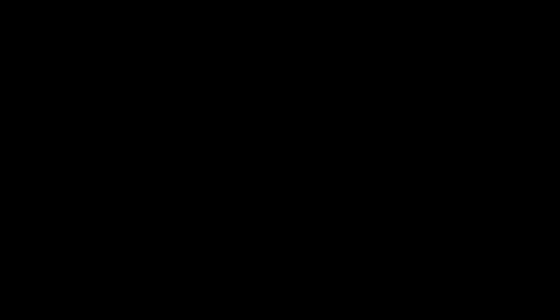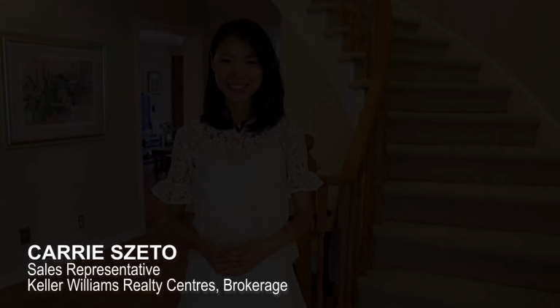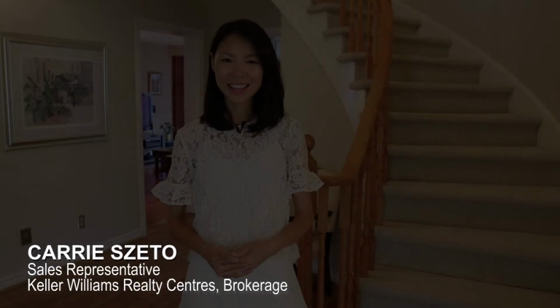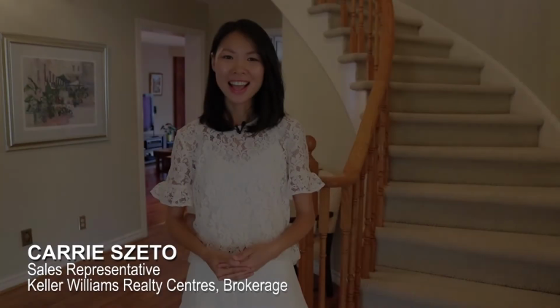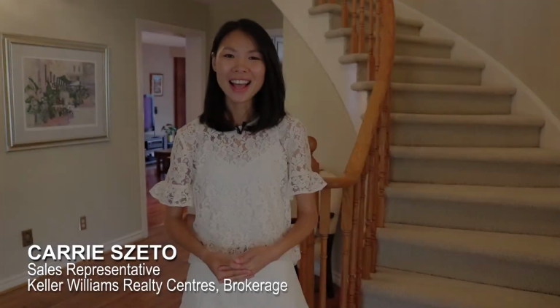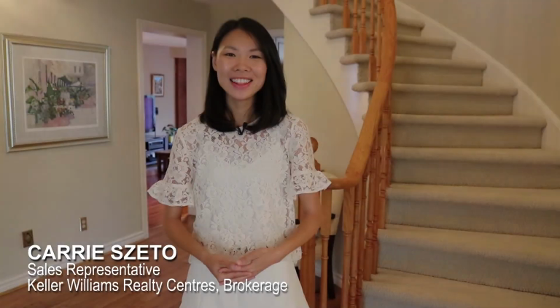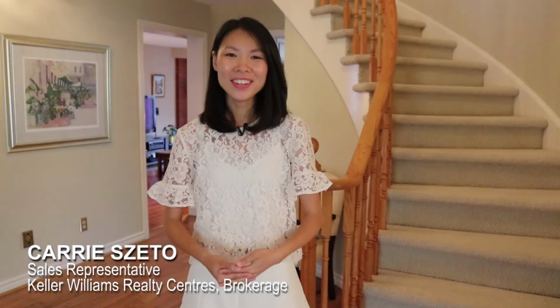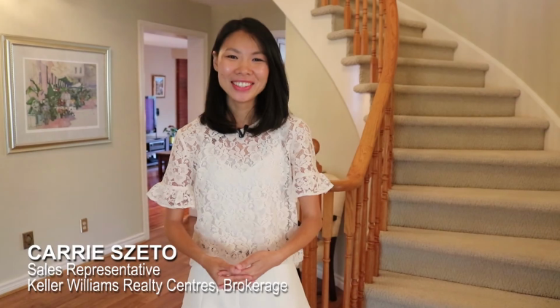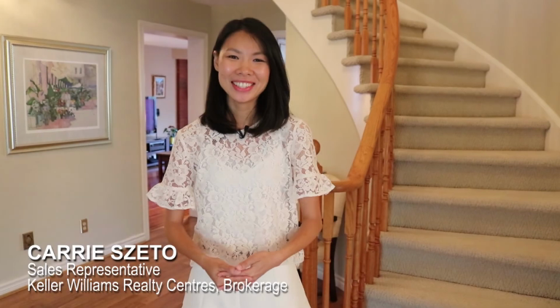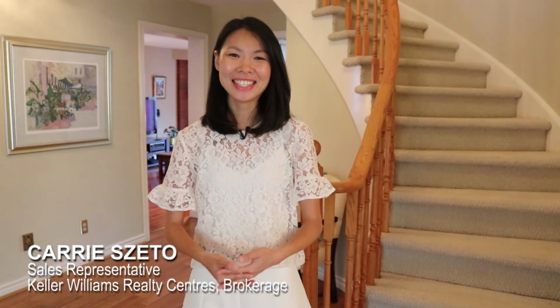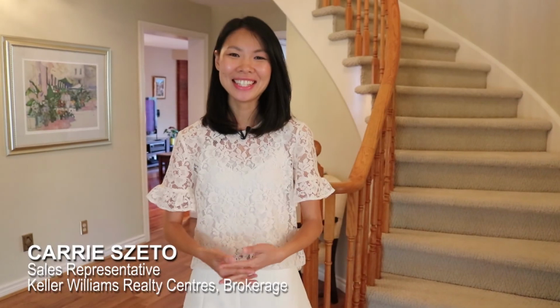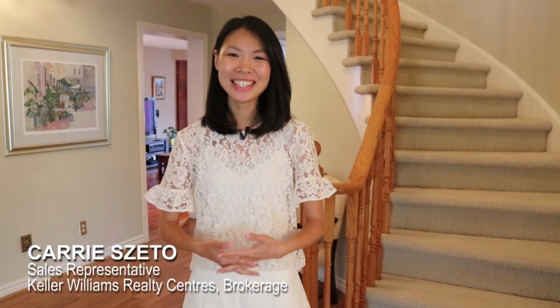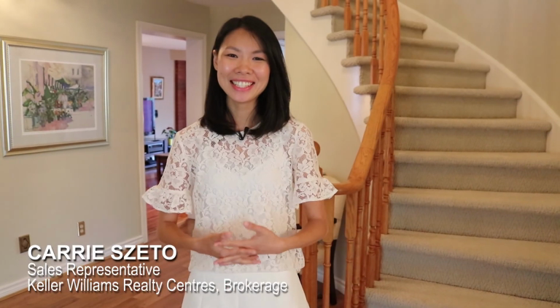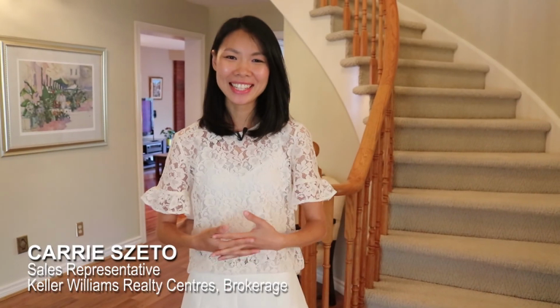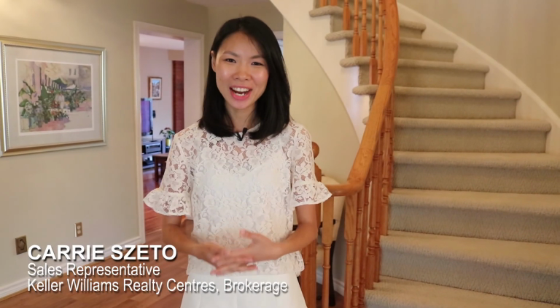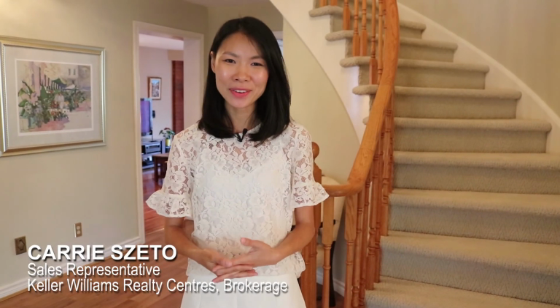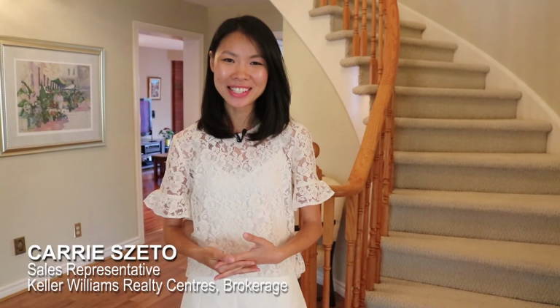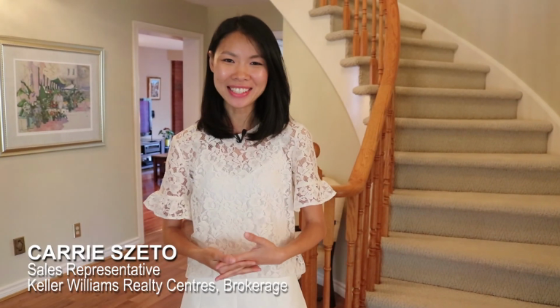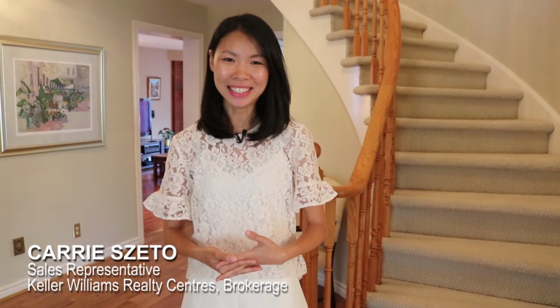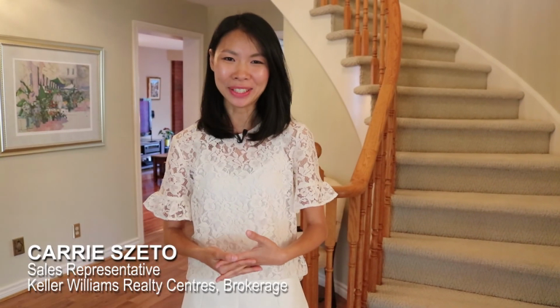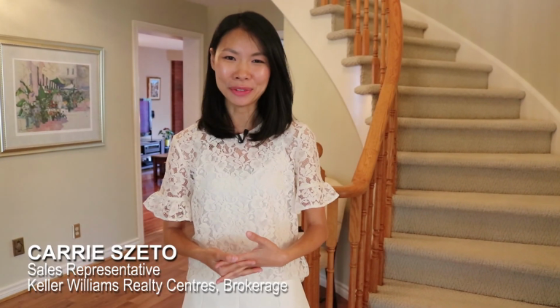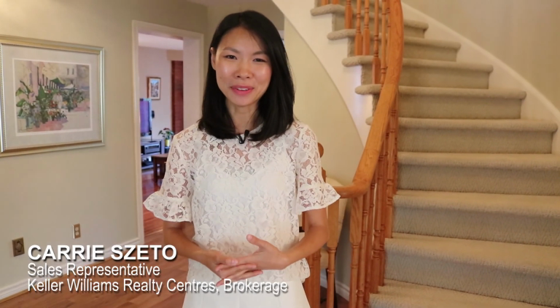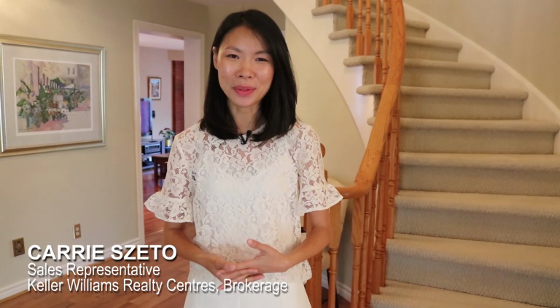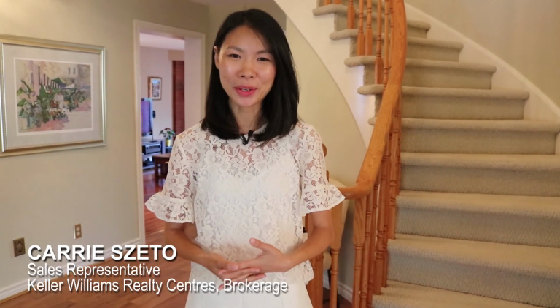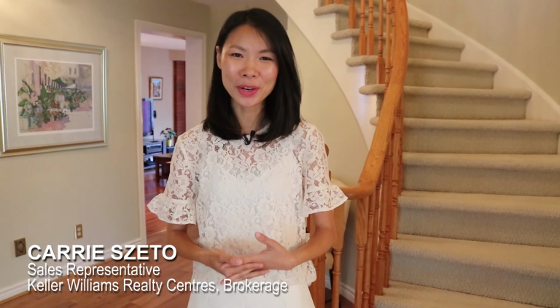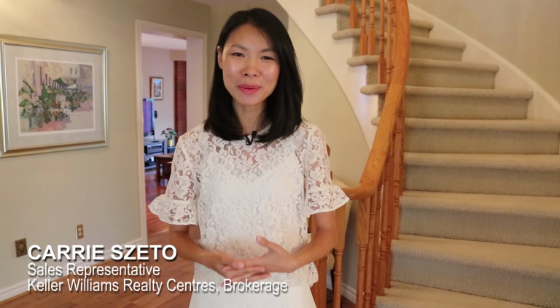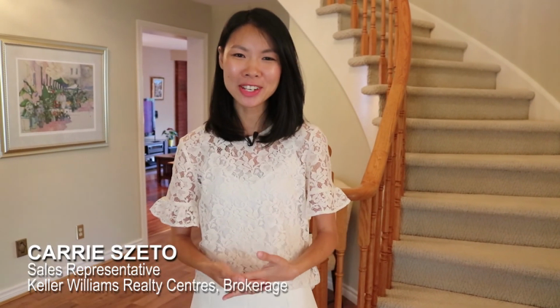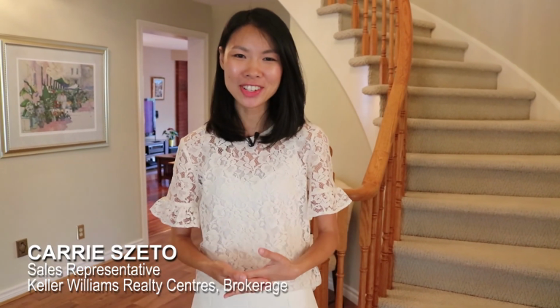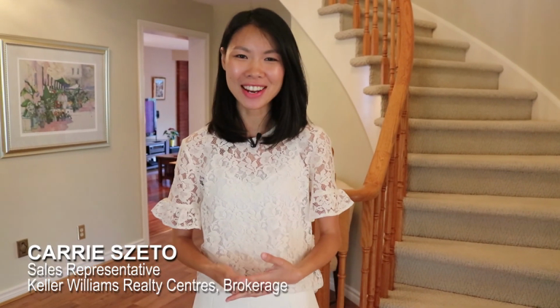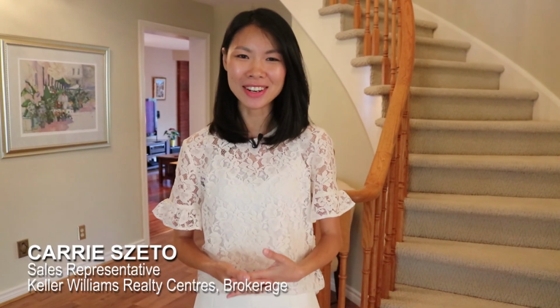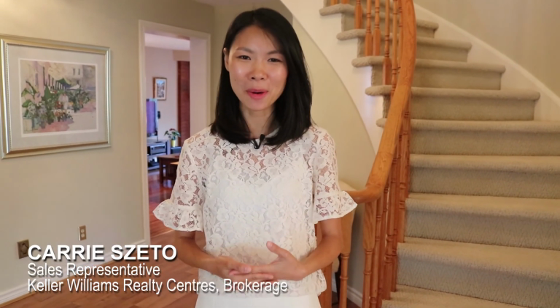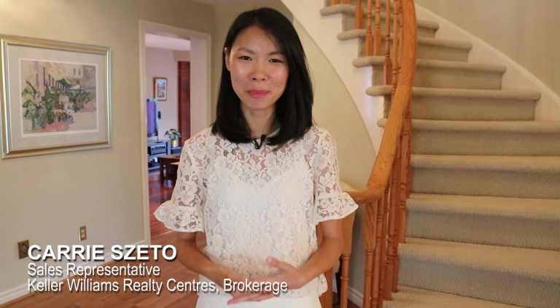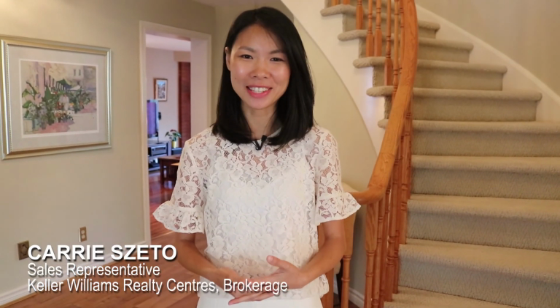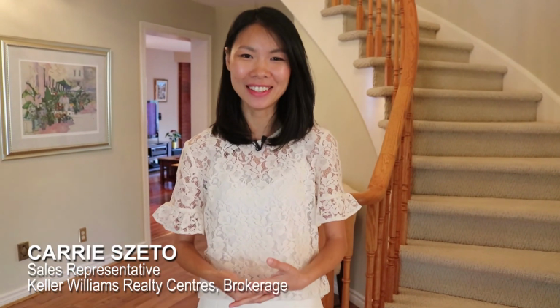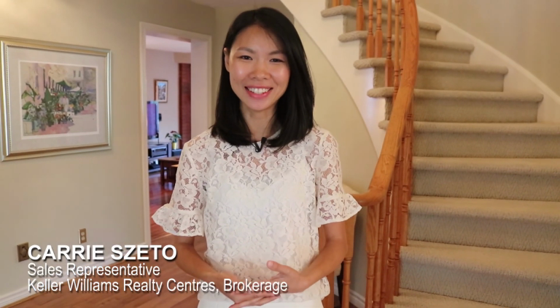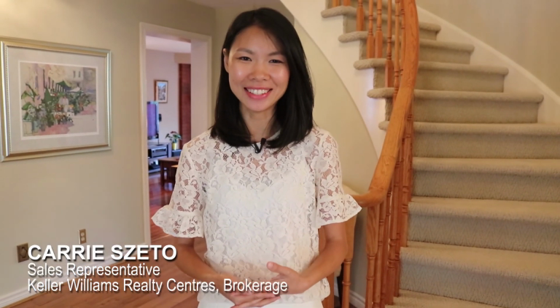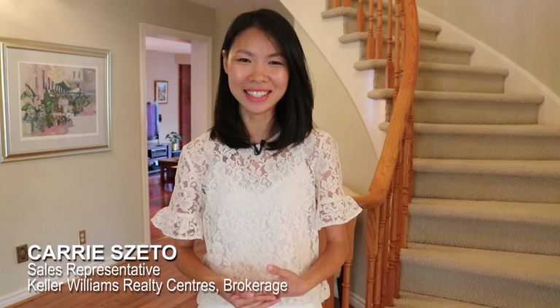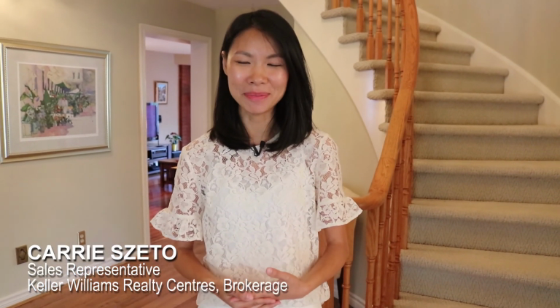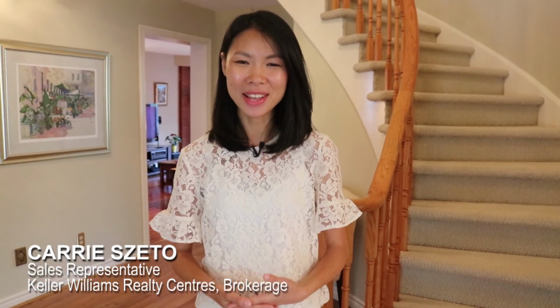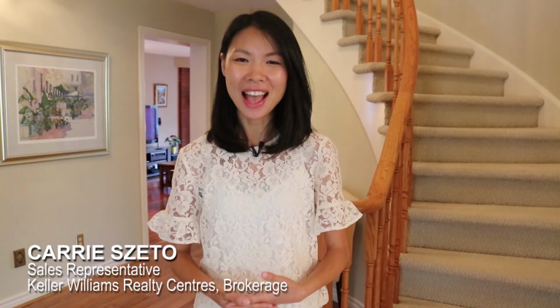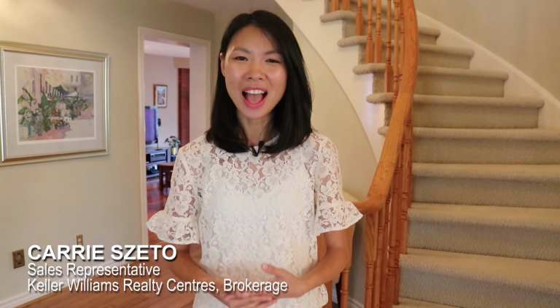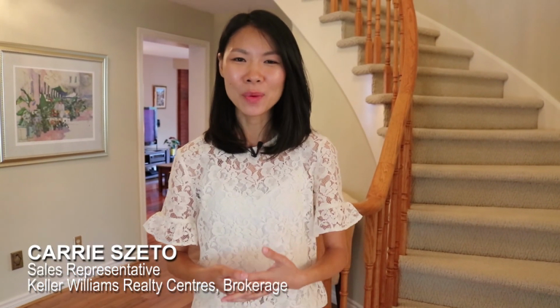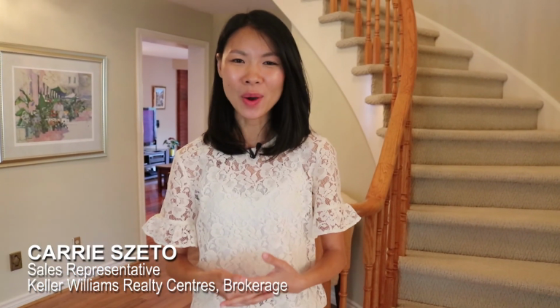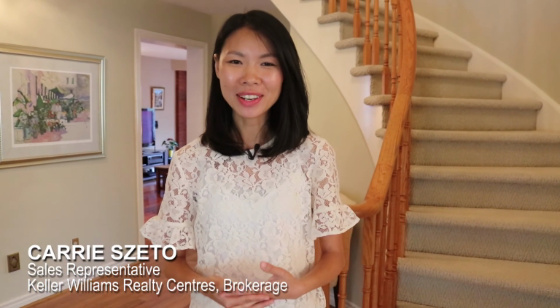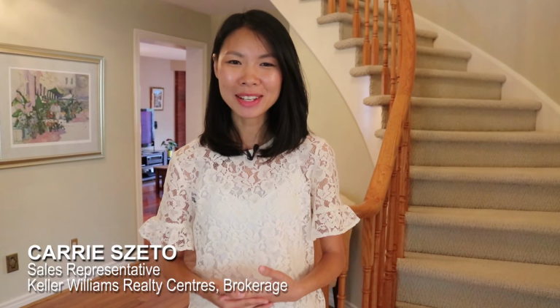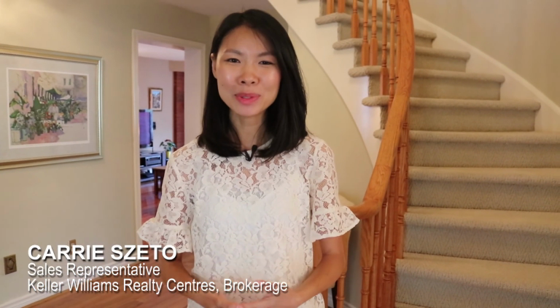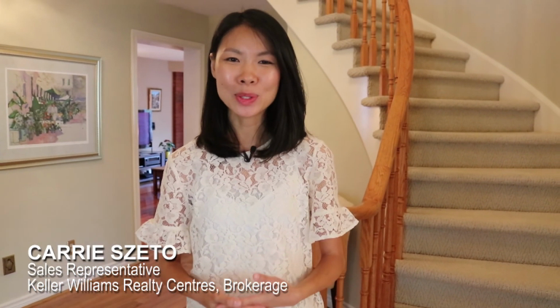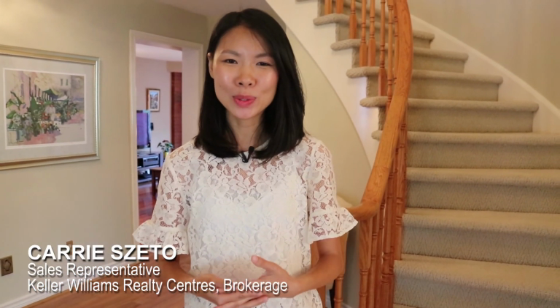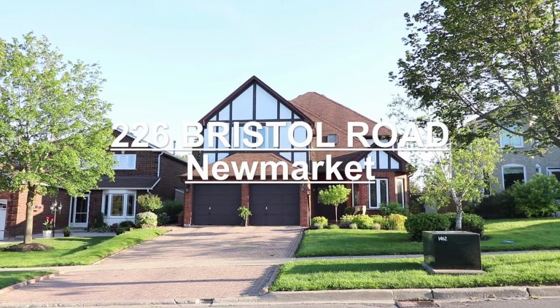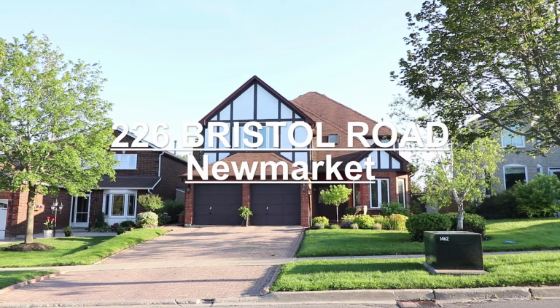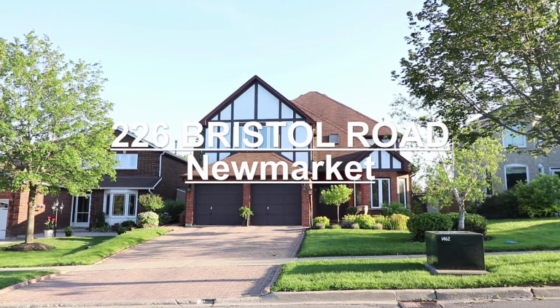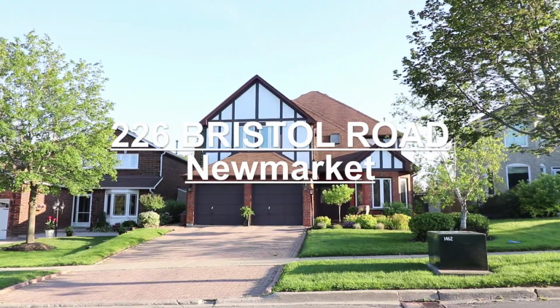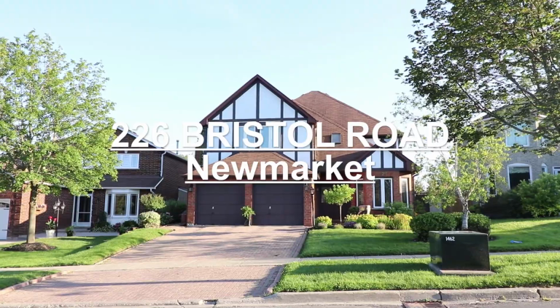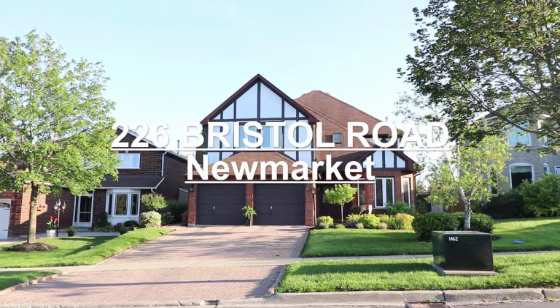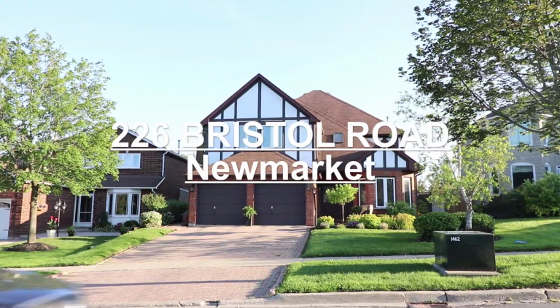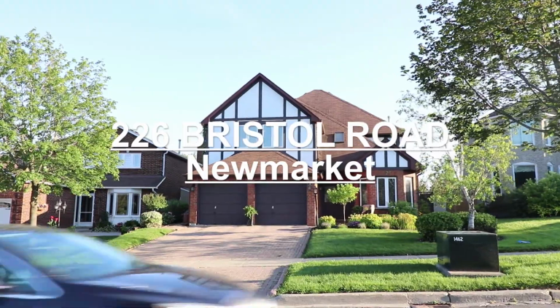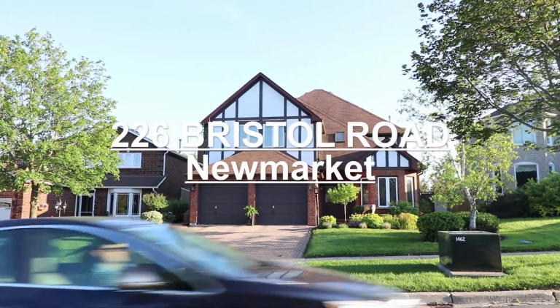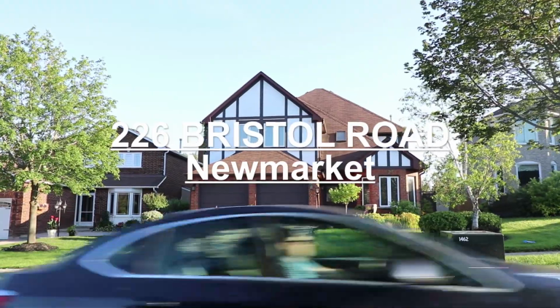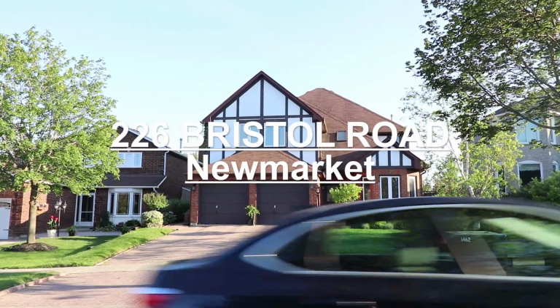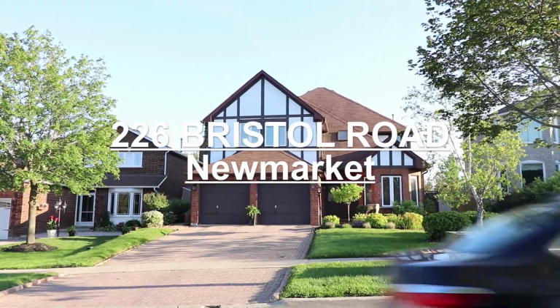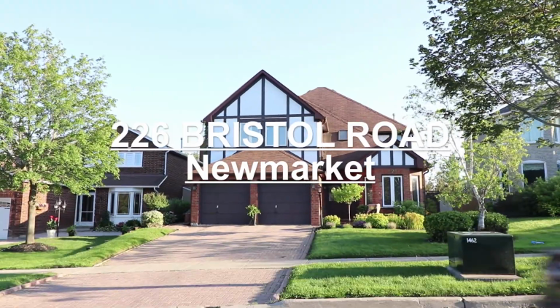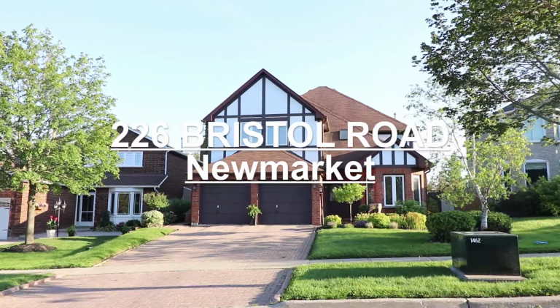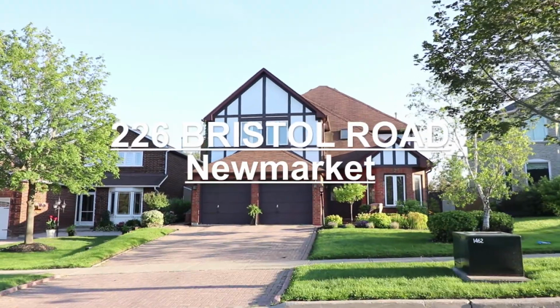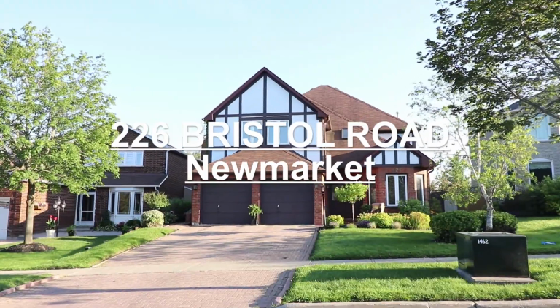Hello, this is Kerry Sito from the Kirby Chan Home Selling Team. Welcome to 226 Bristol Road.